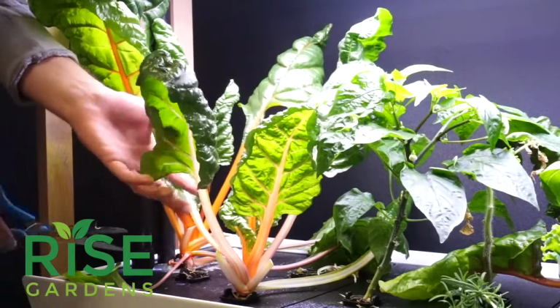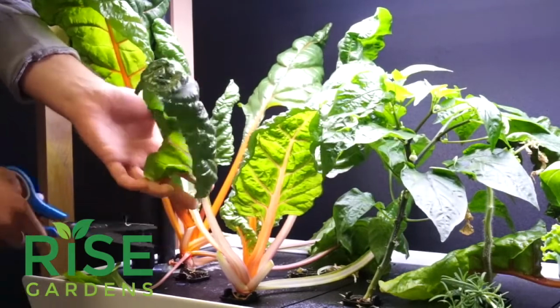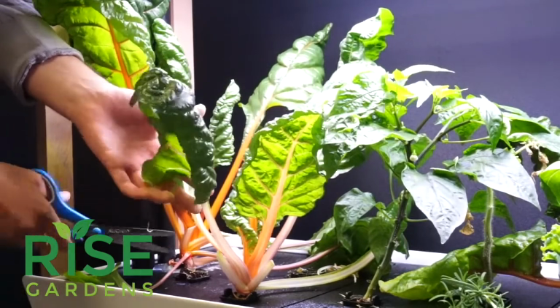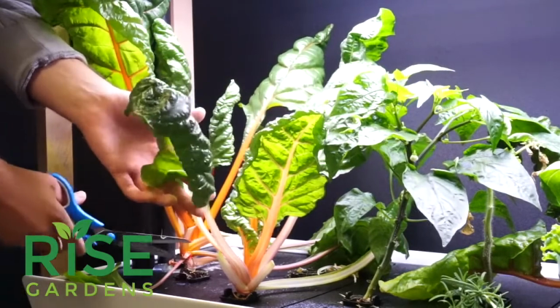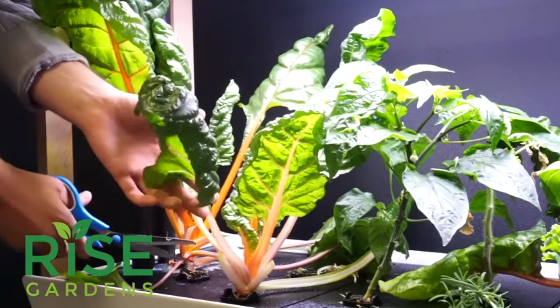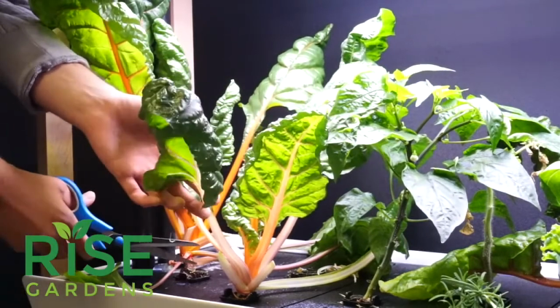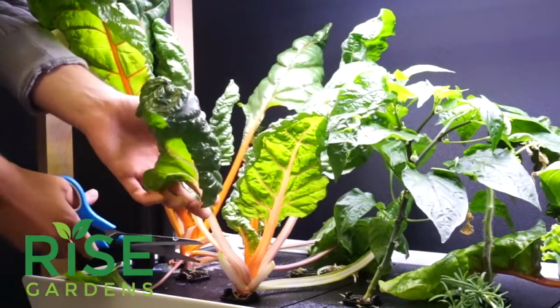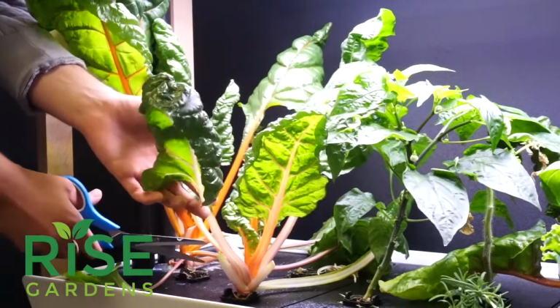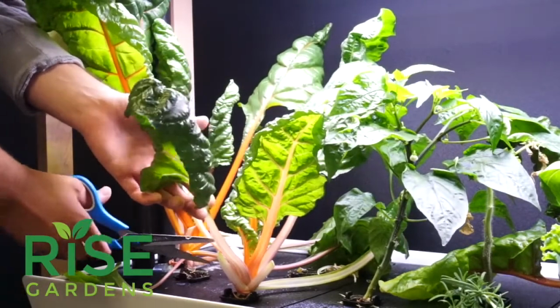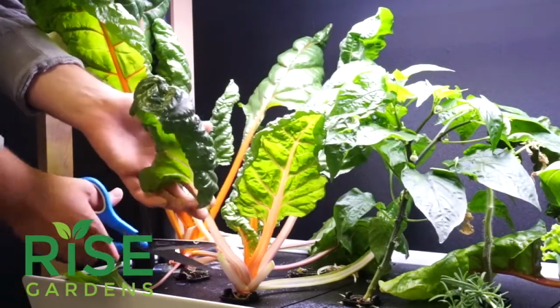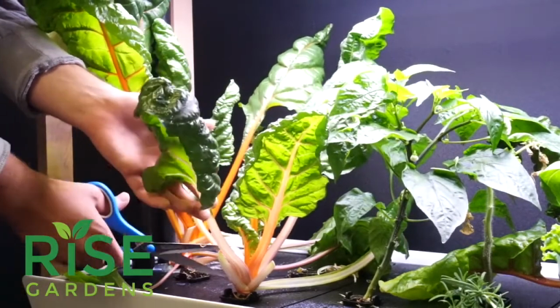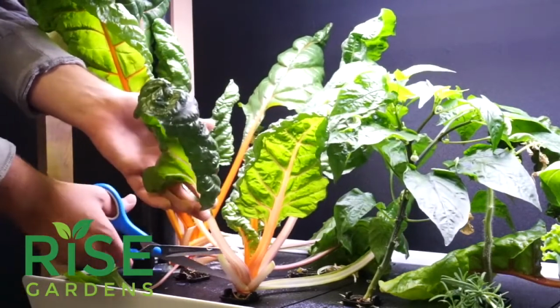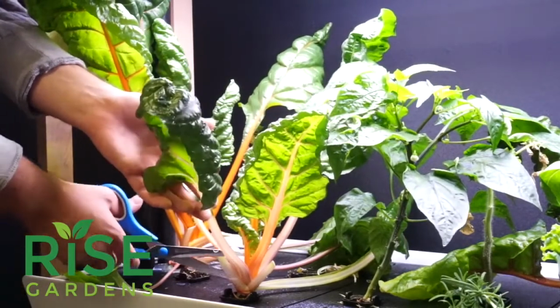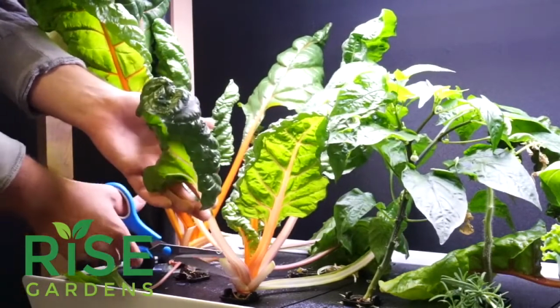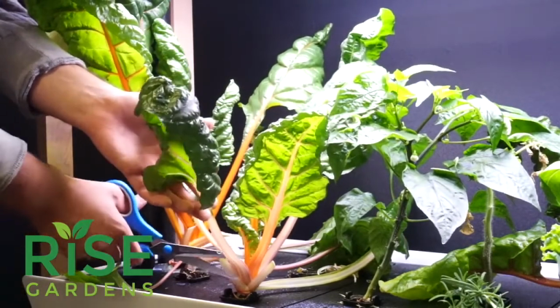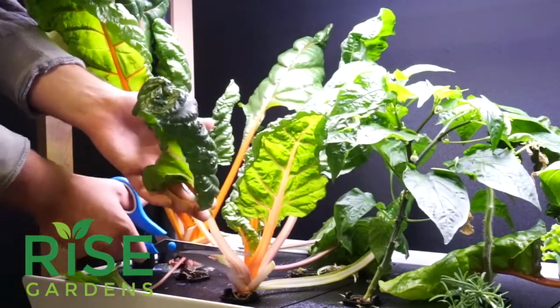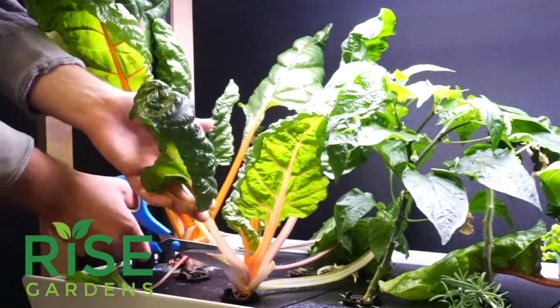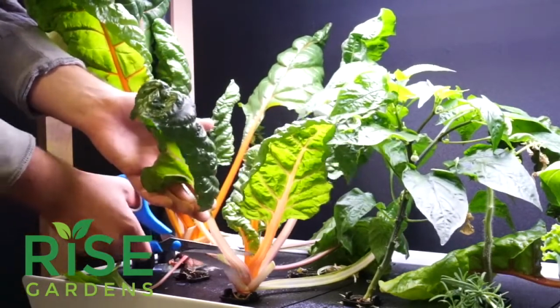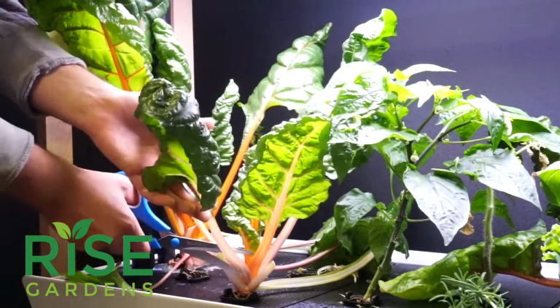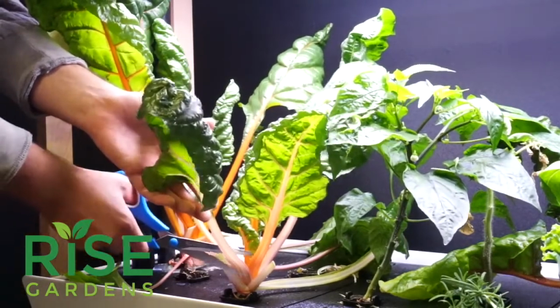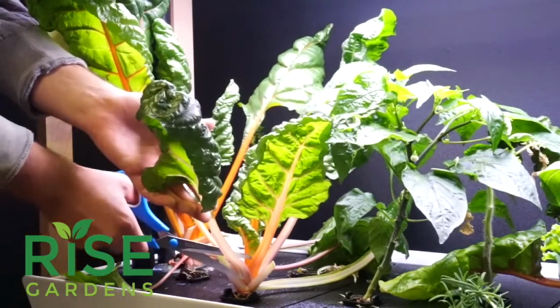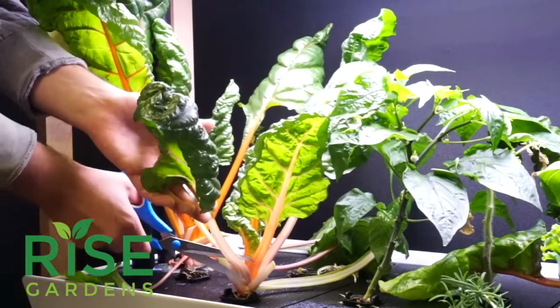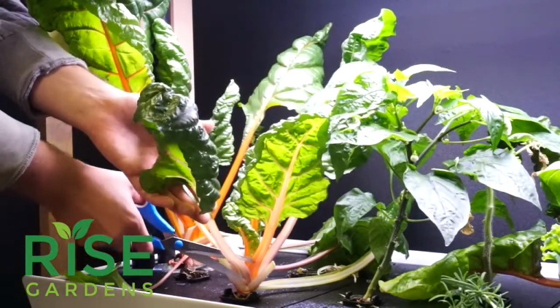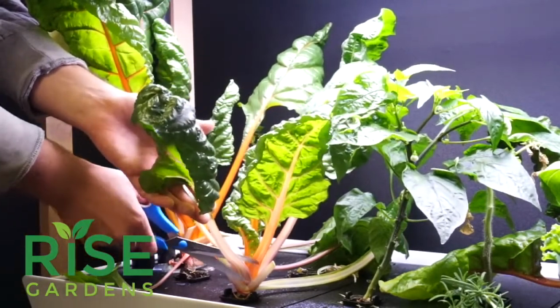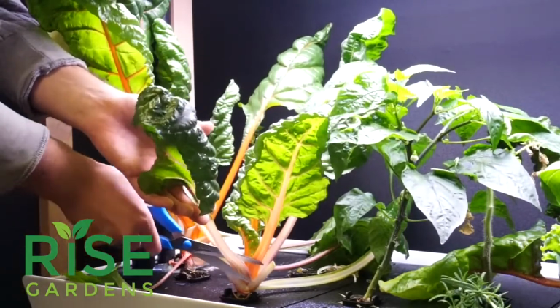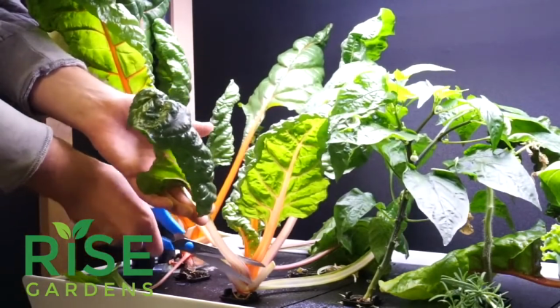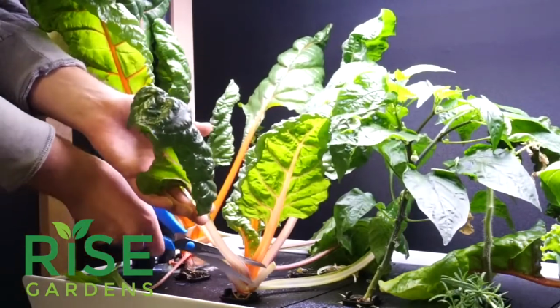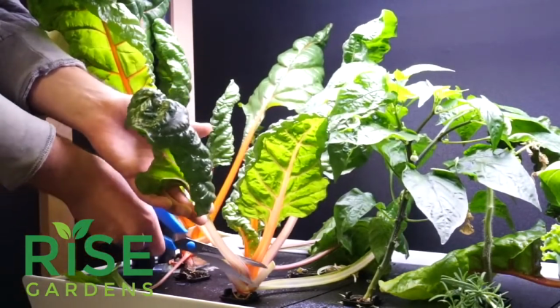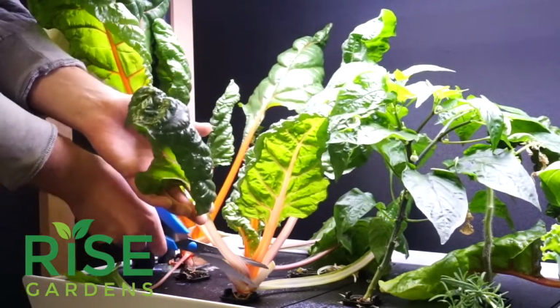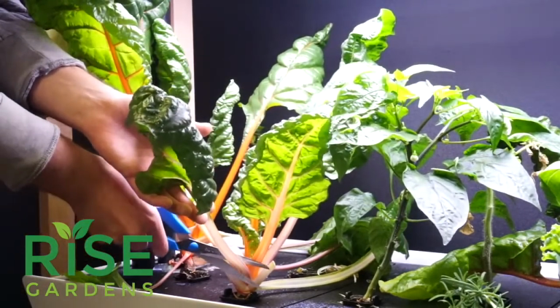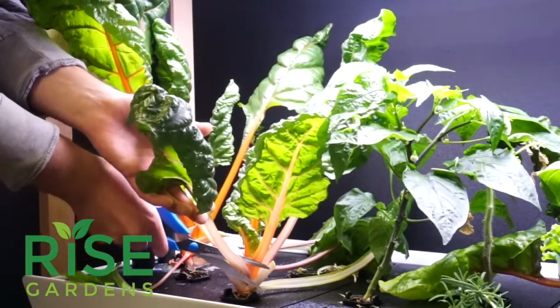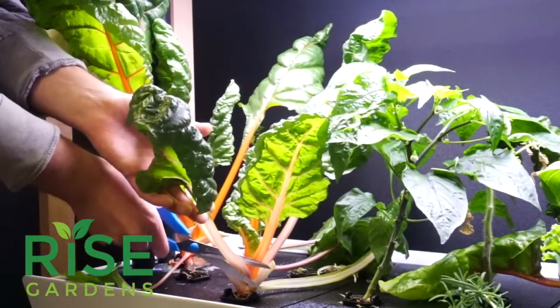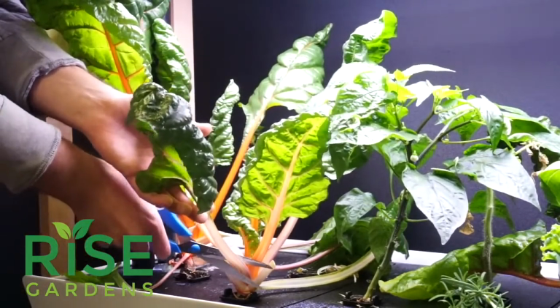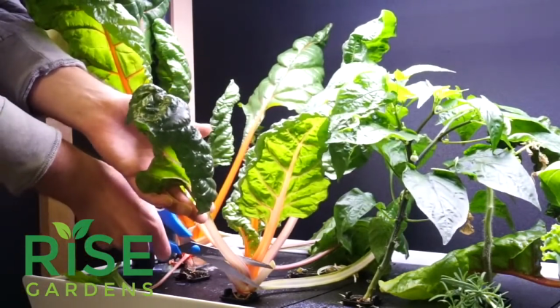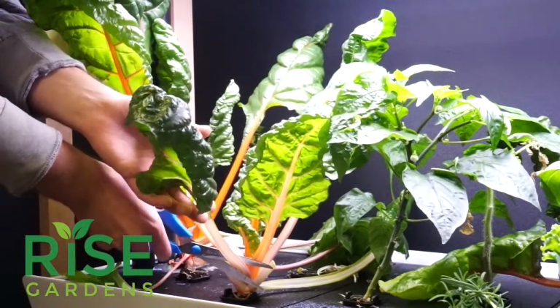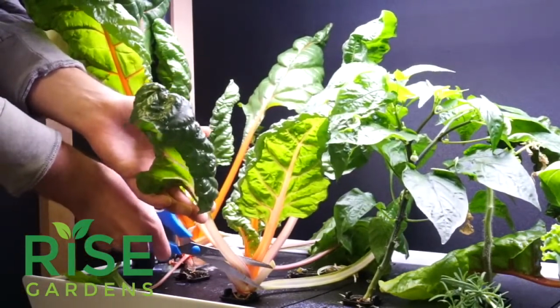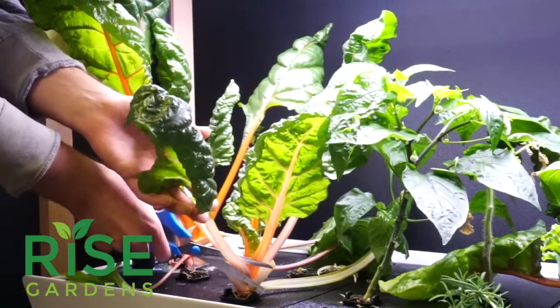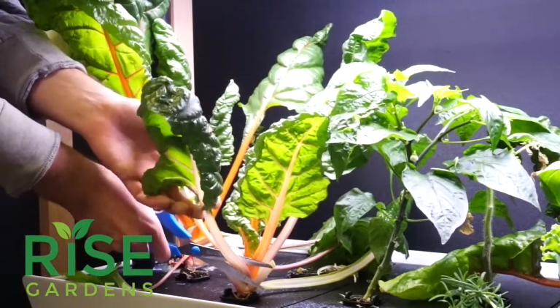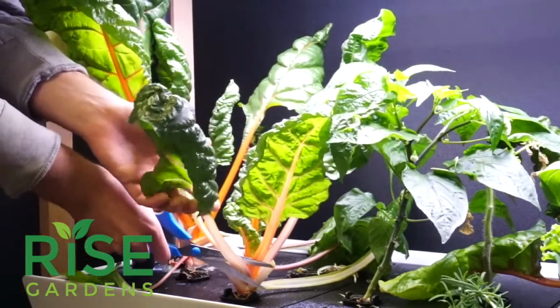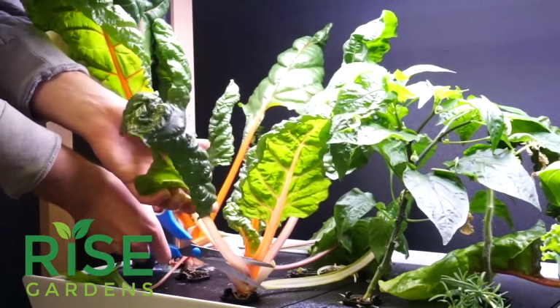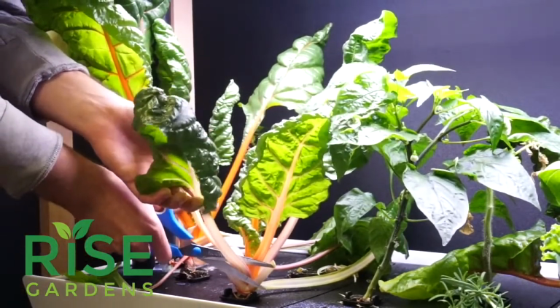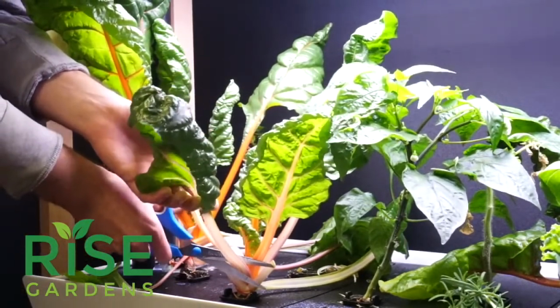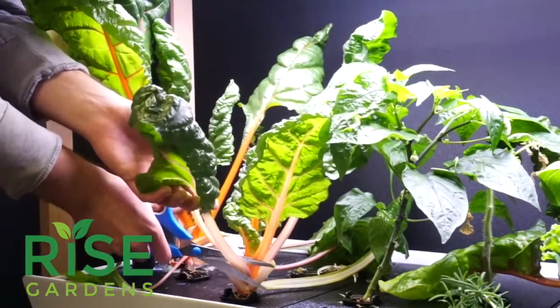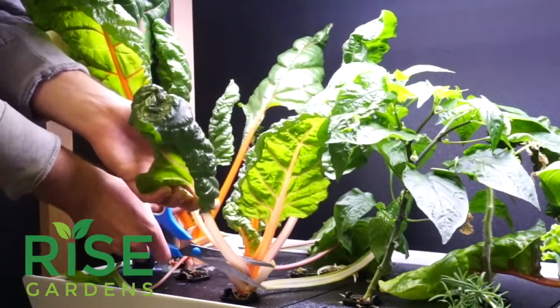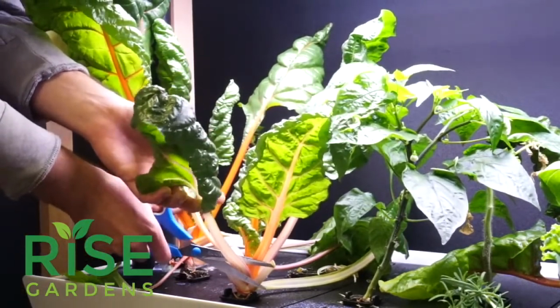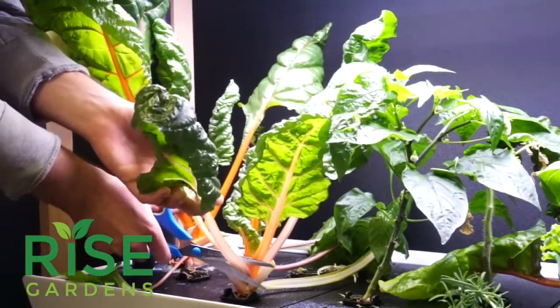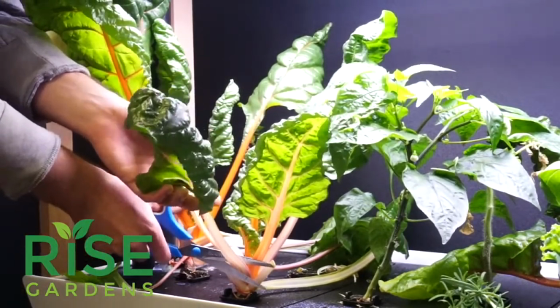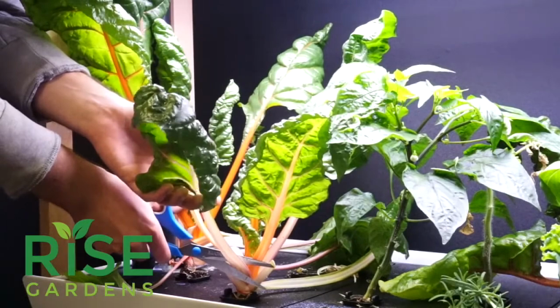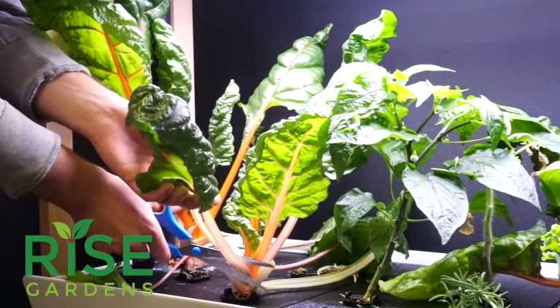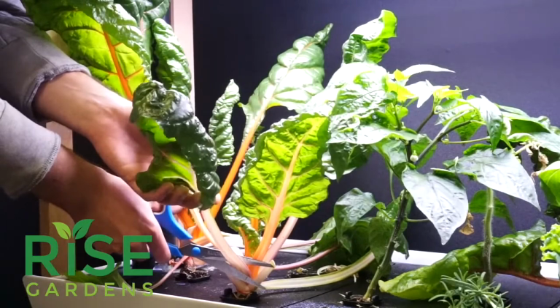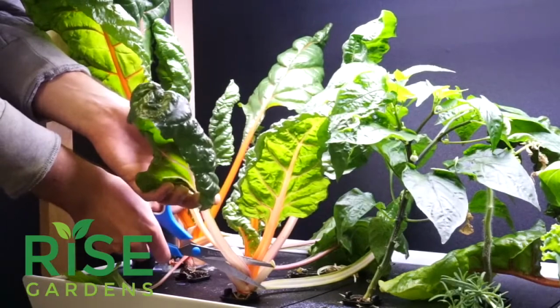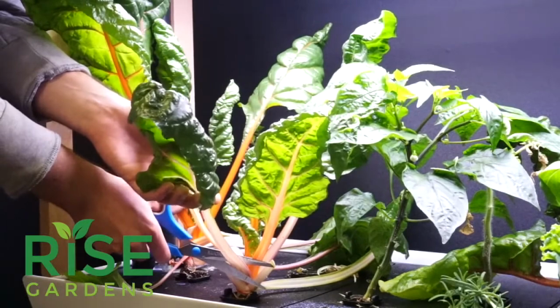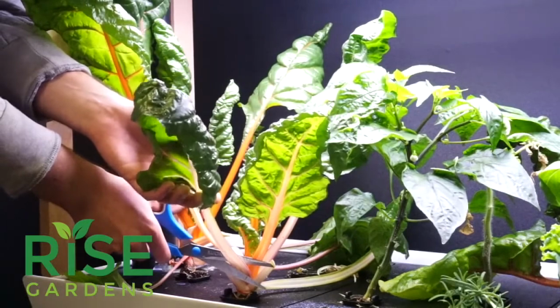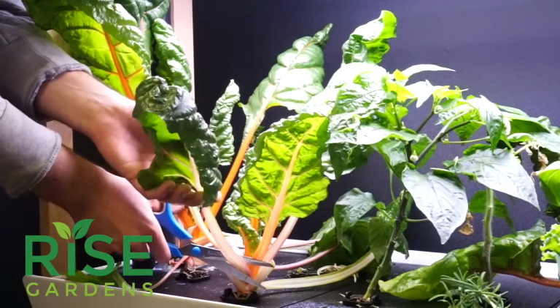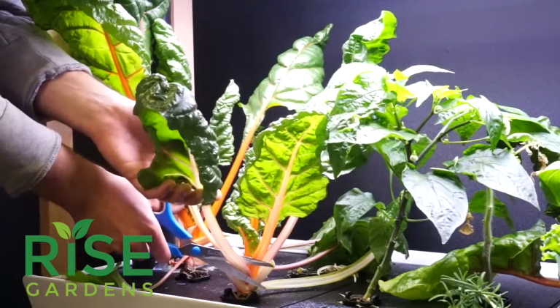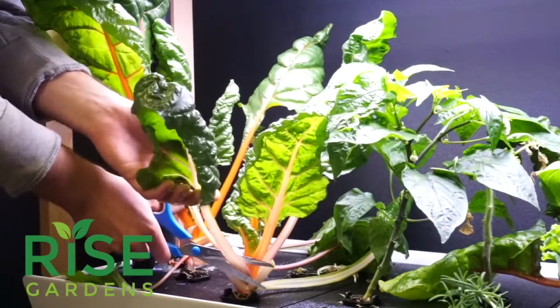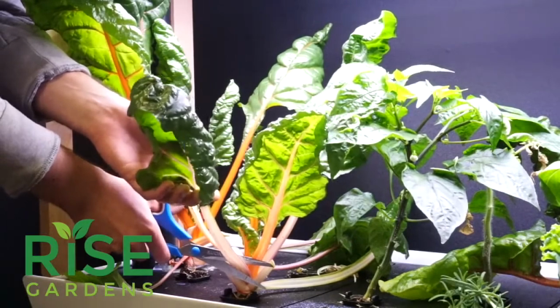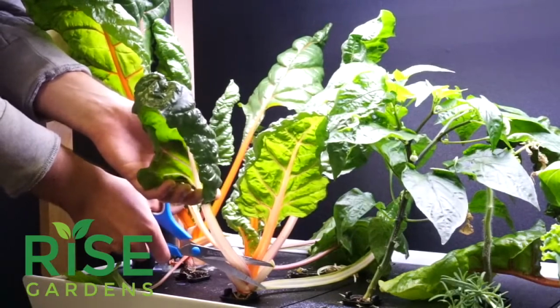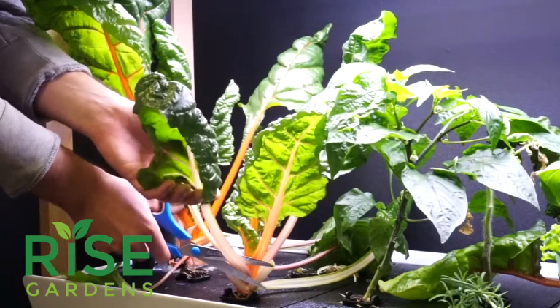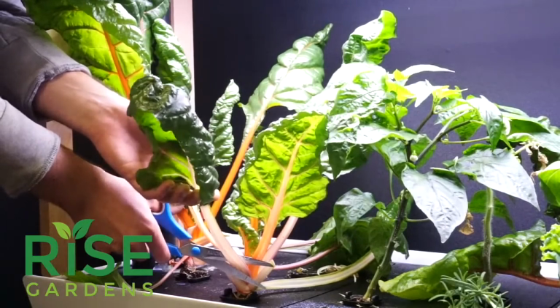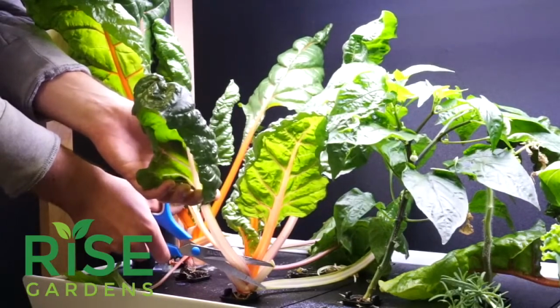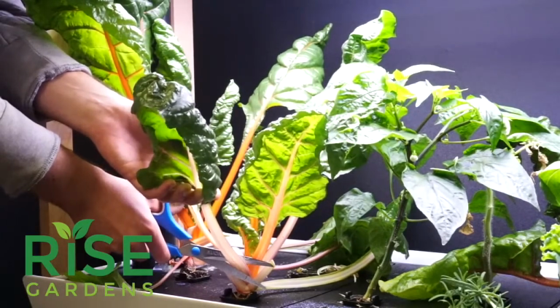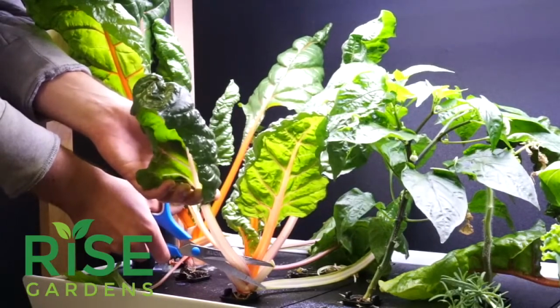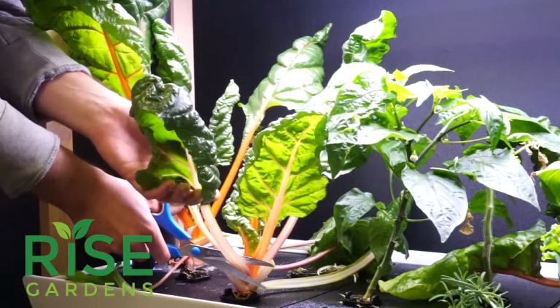When you go to cut it, try and get as close to the base as possible and finish it off in one clean snip.